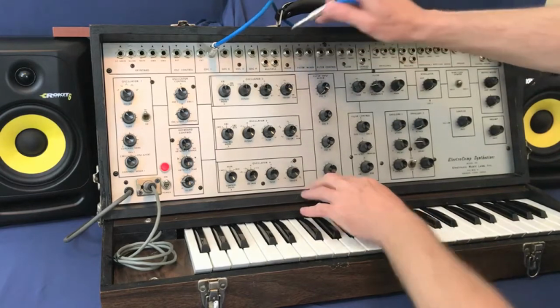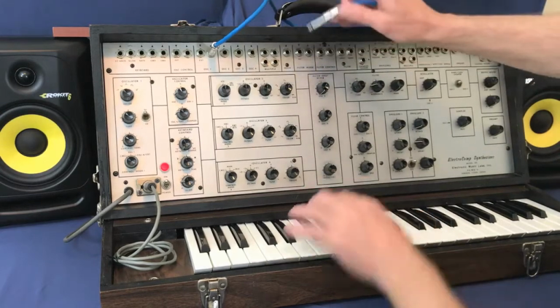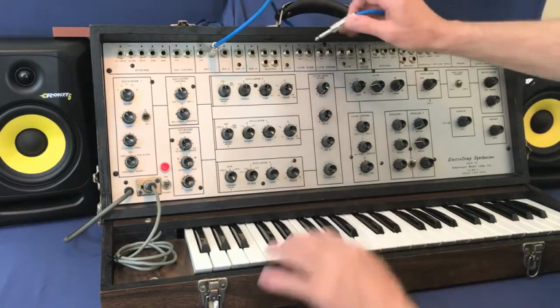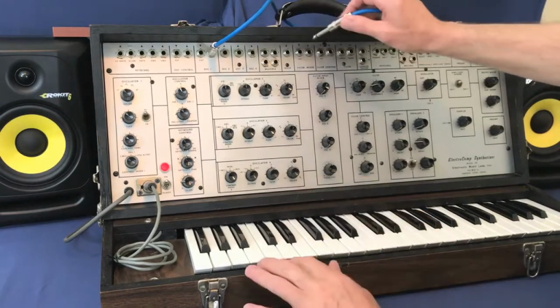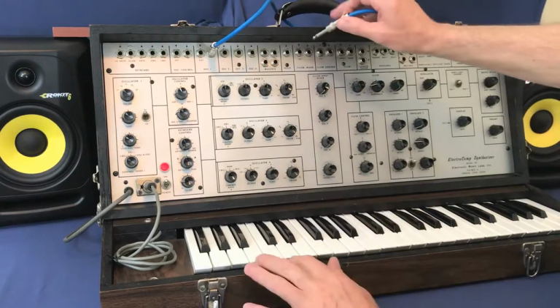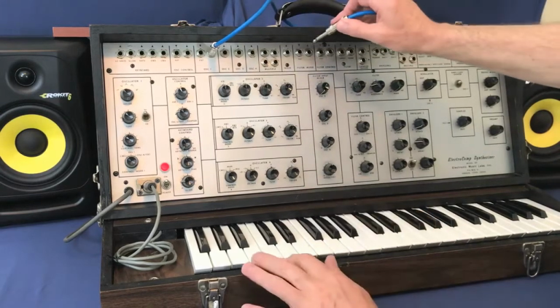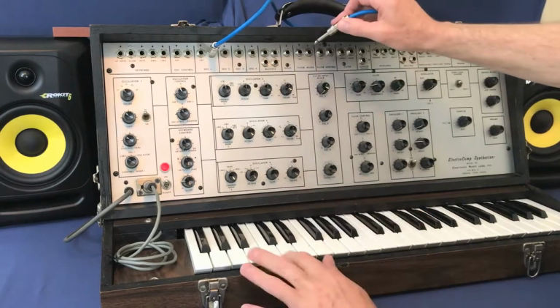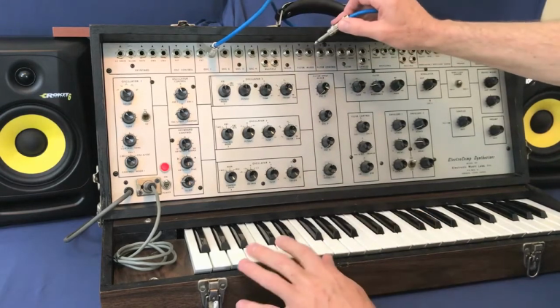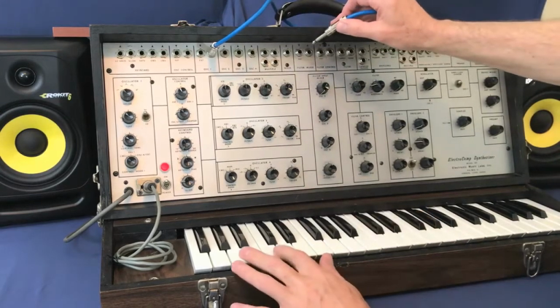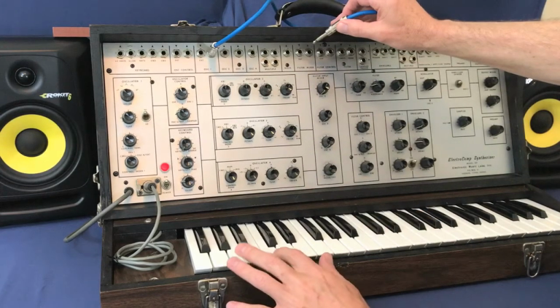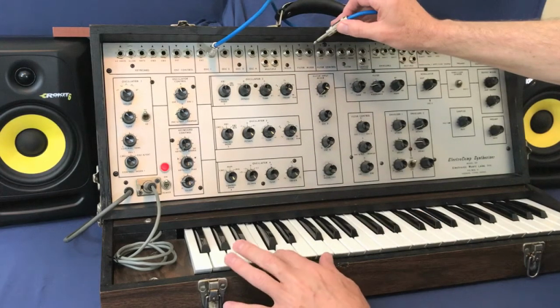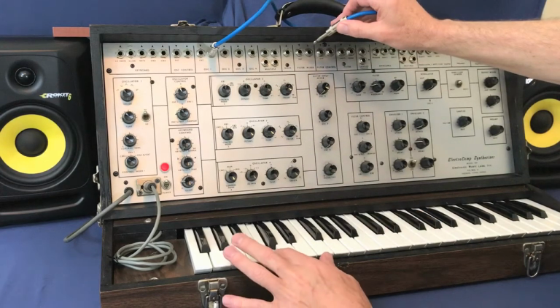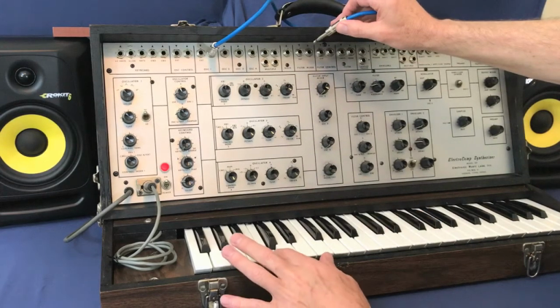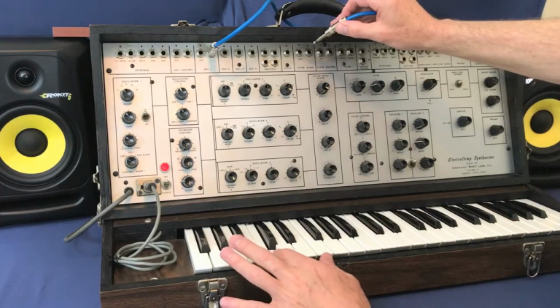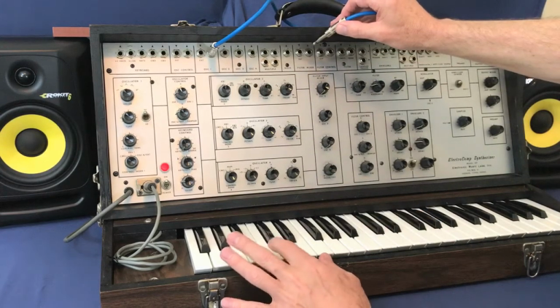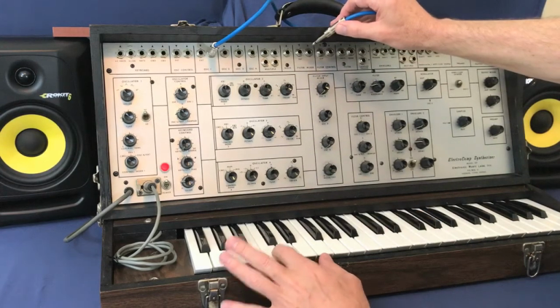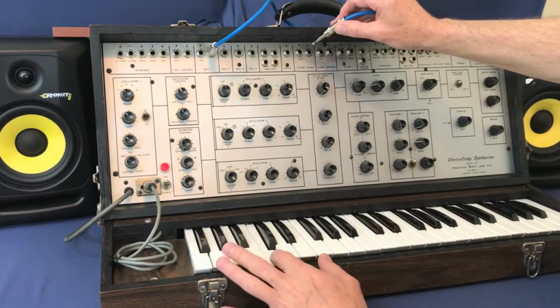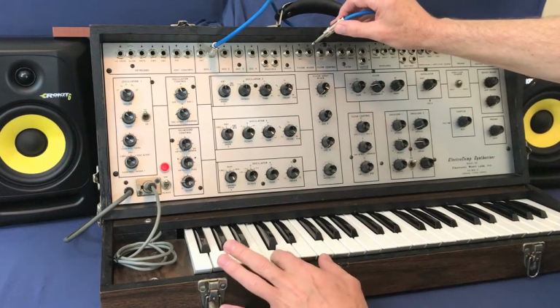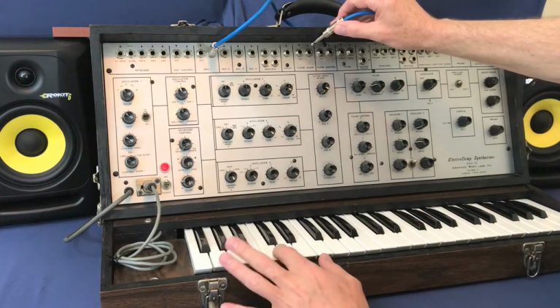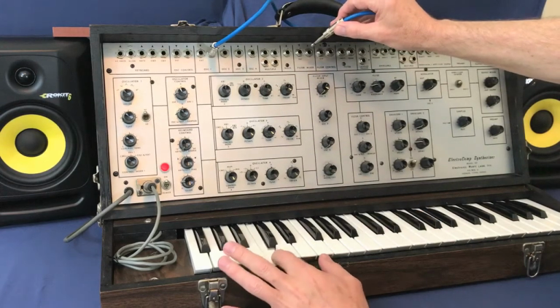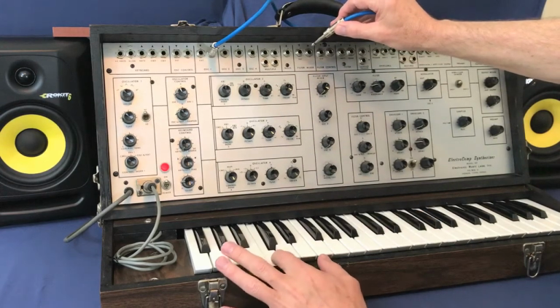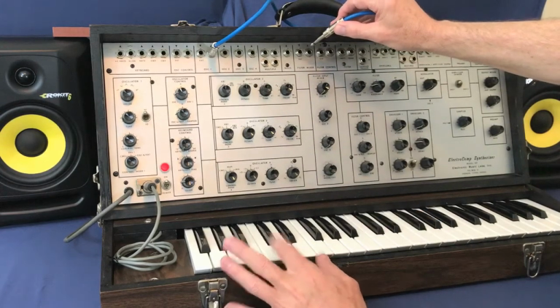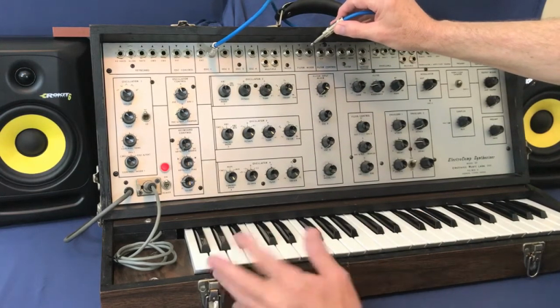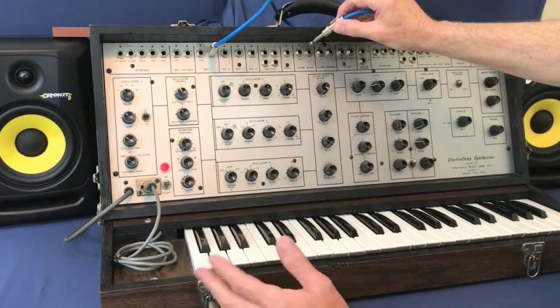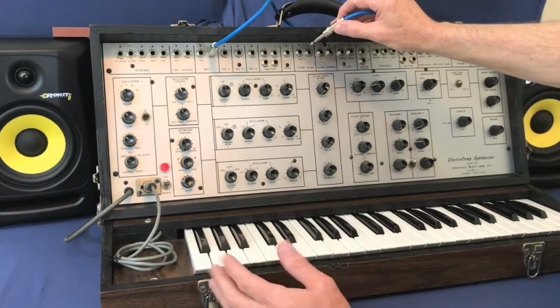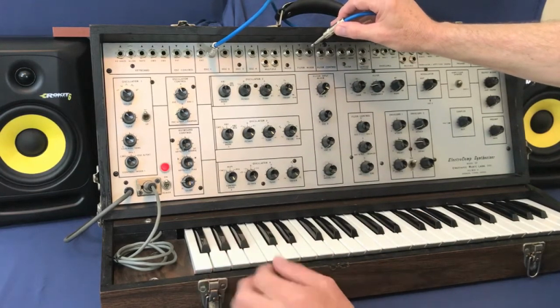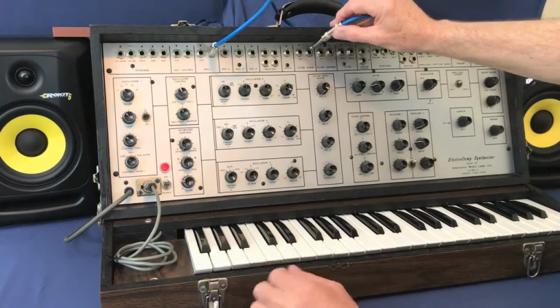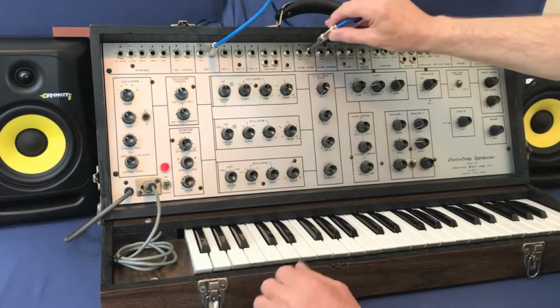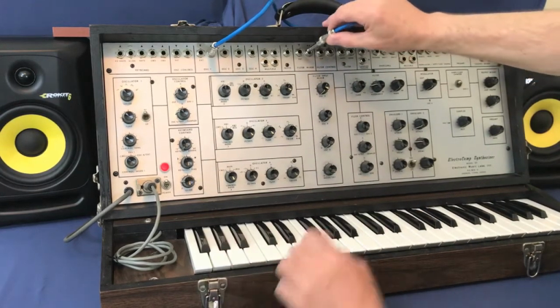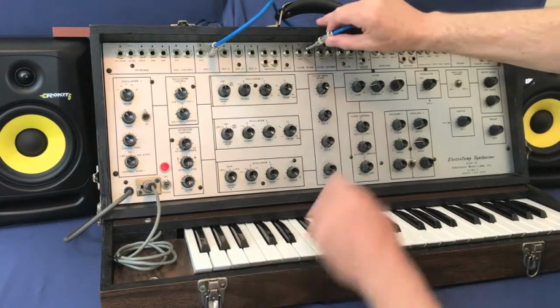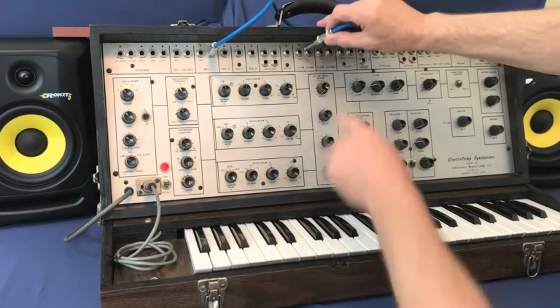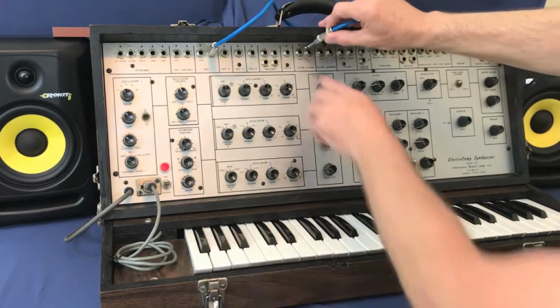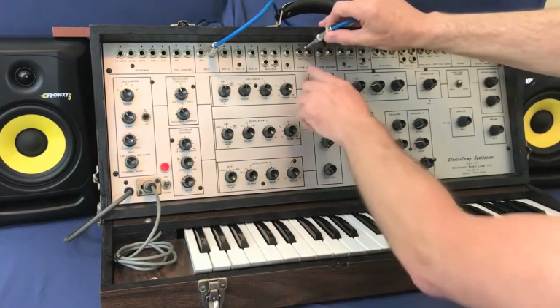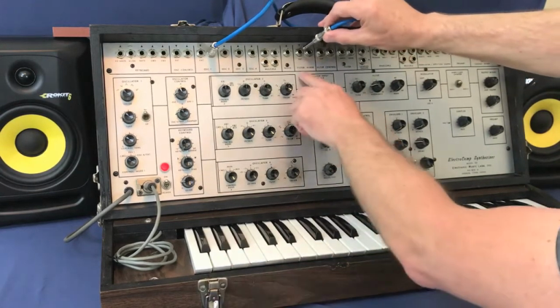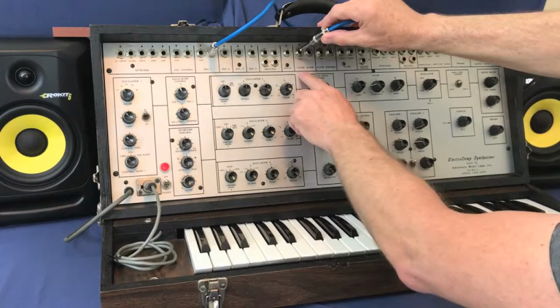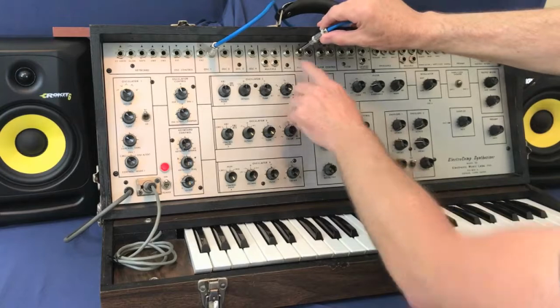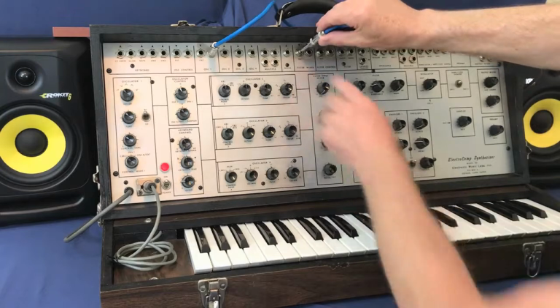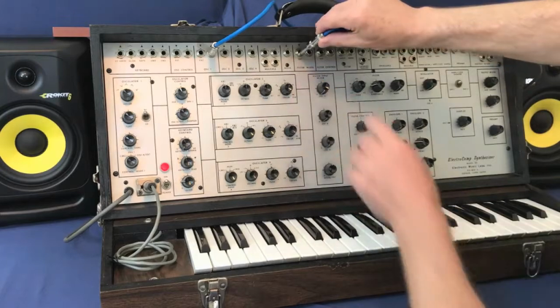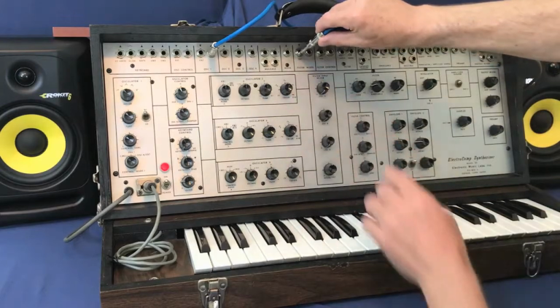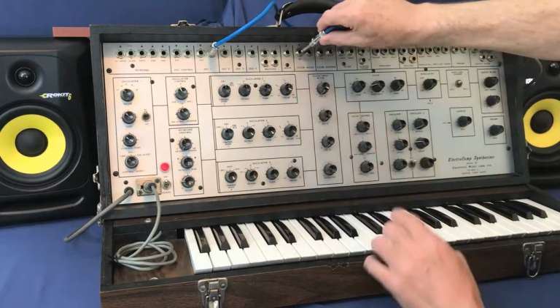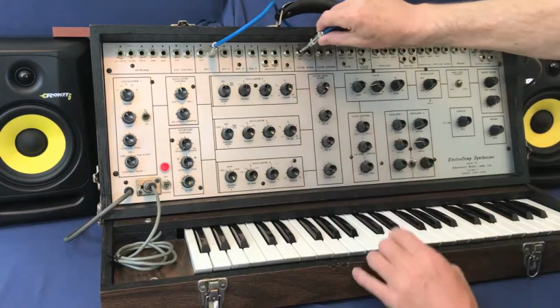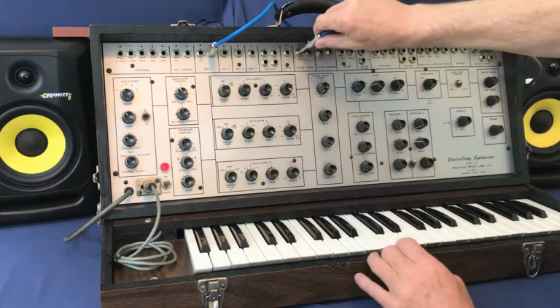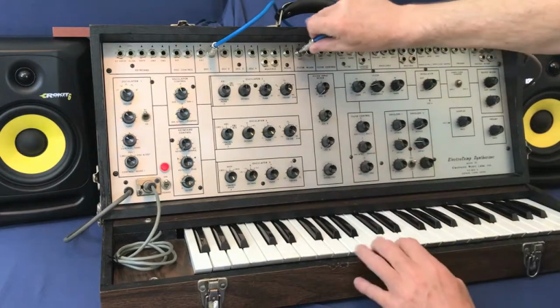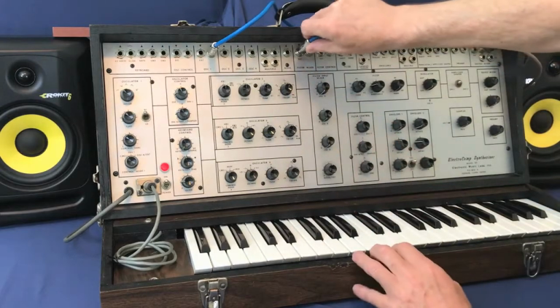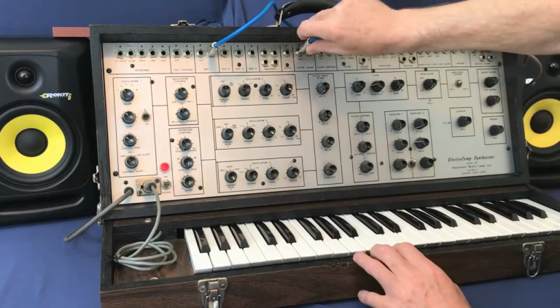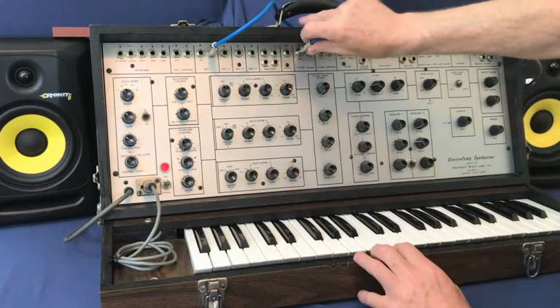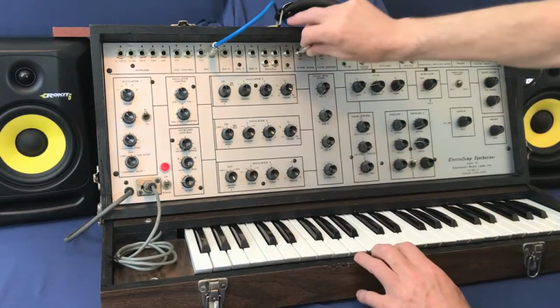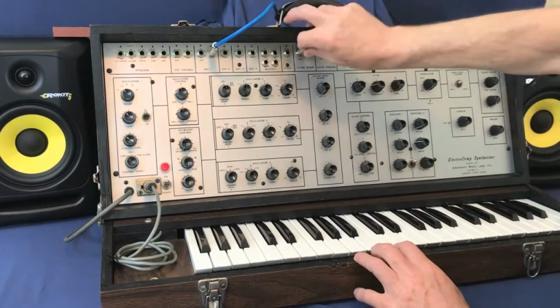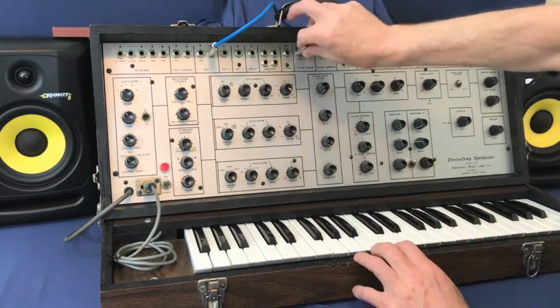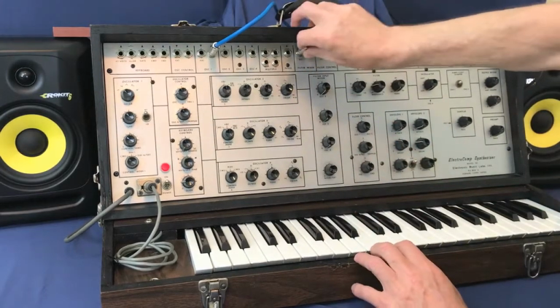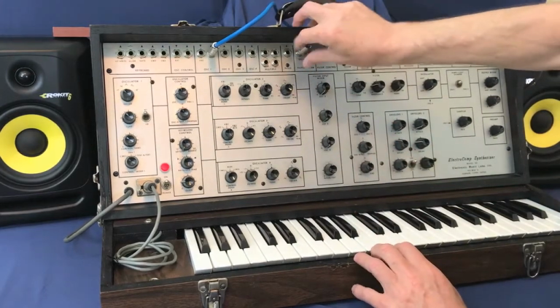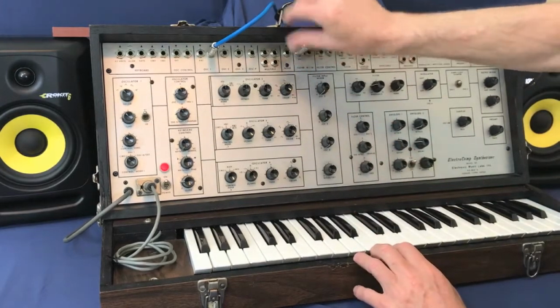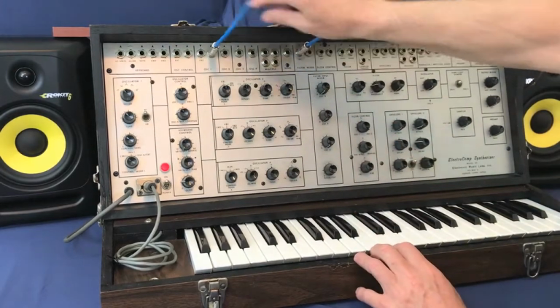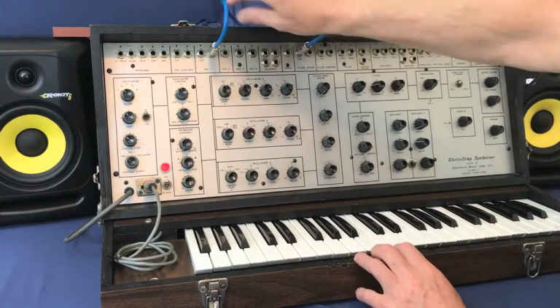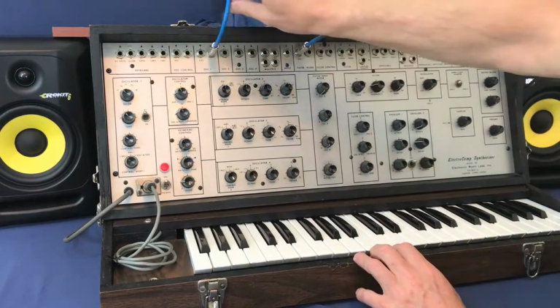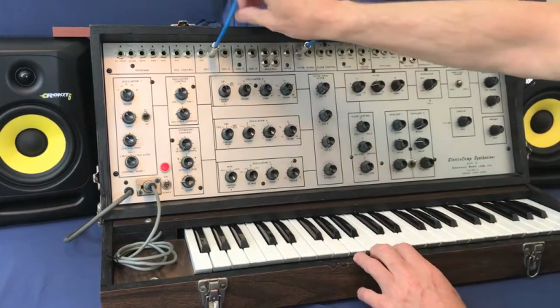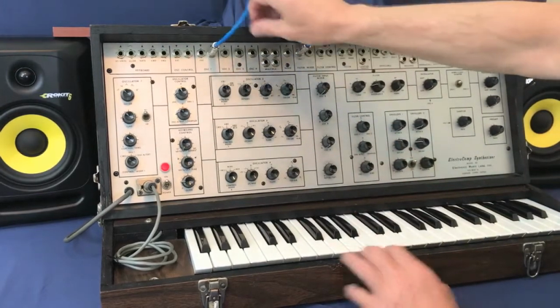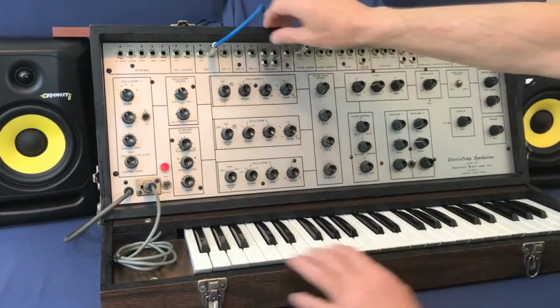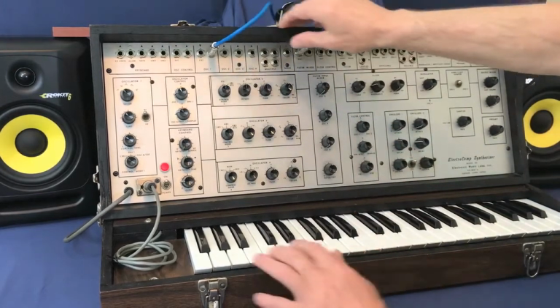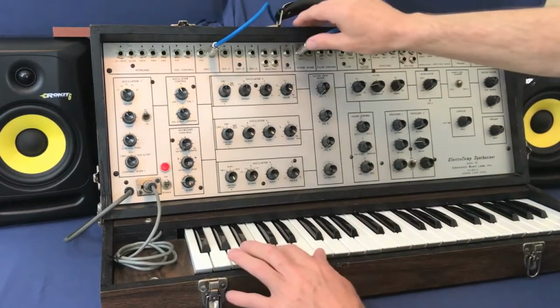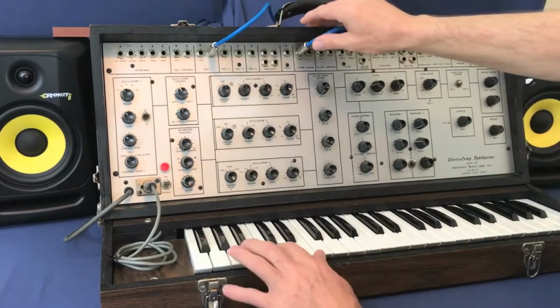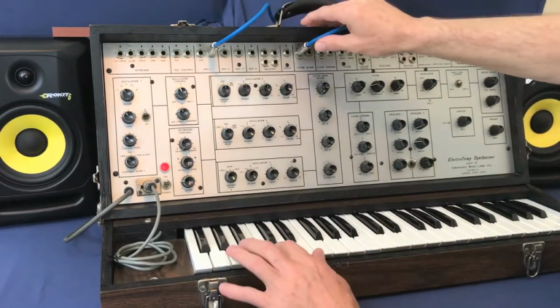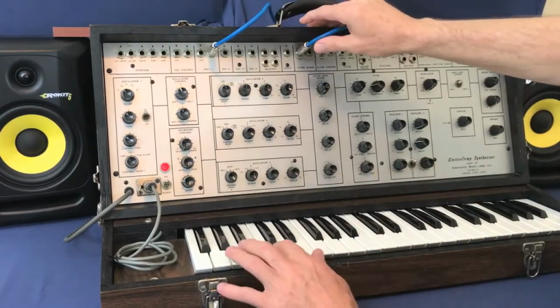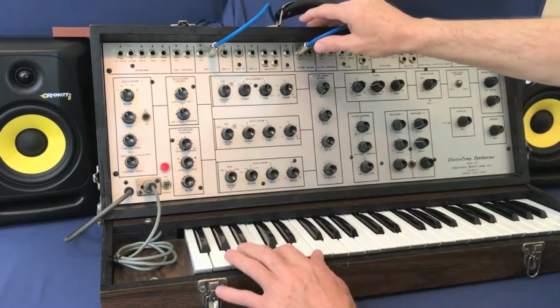So if we unplug that, we get our noise. Let's go into the filter mixer external. Come in with oscillator 1.